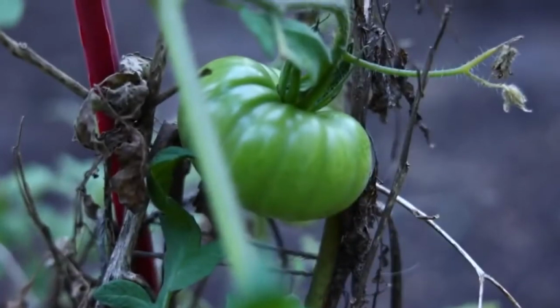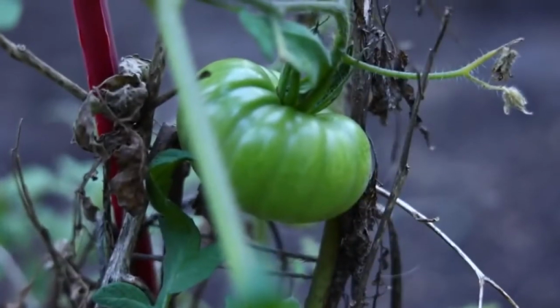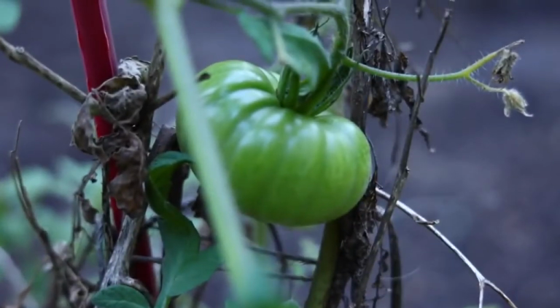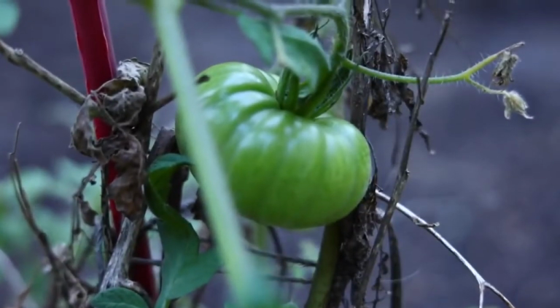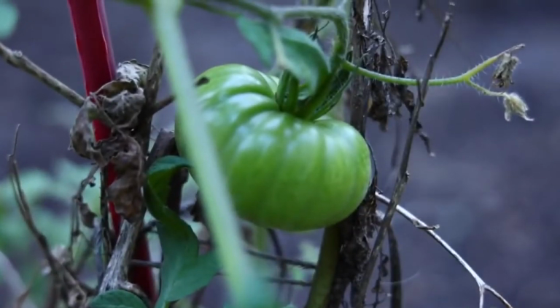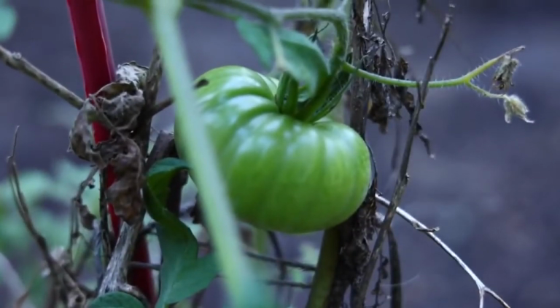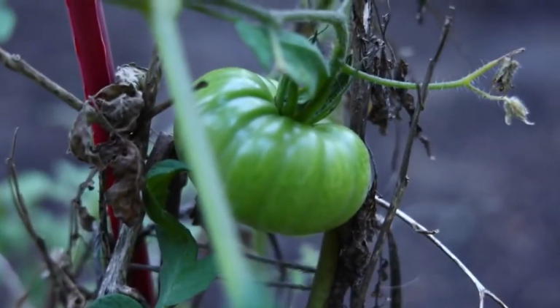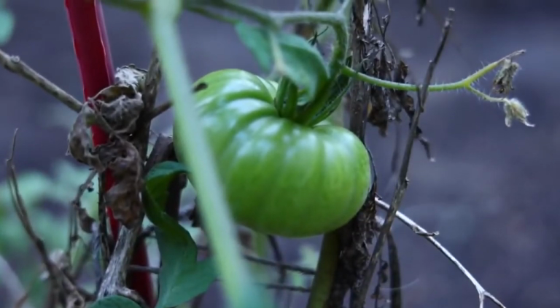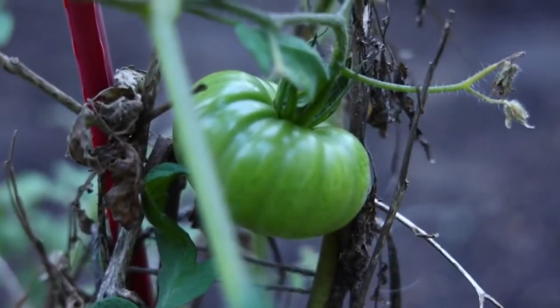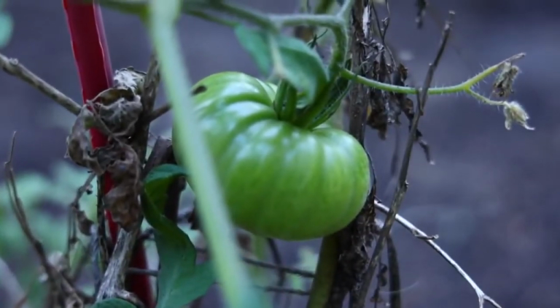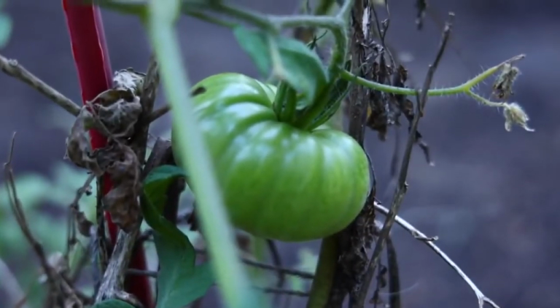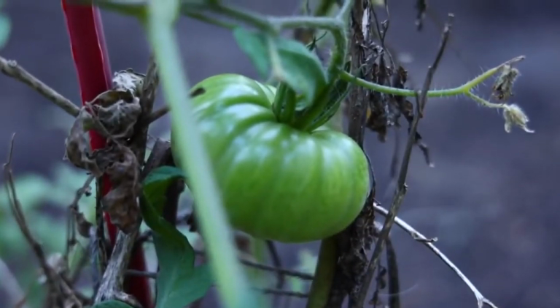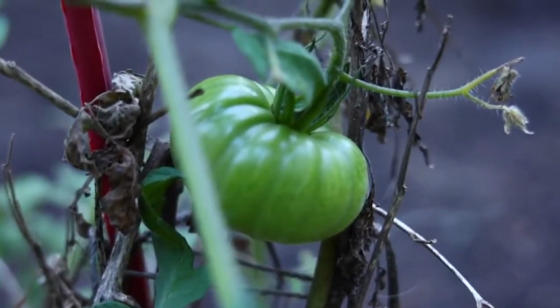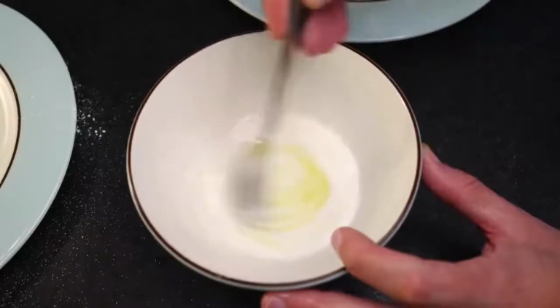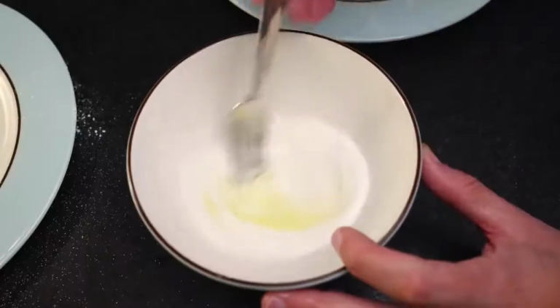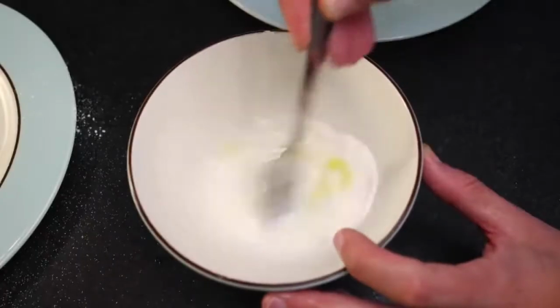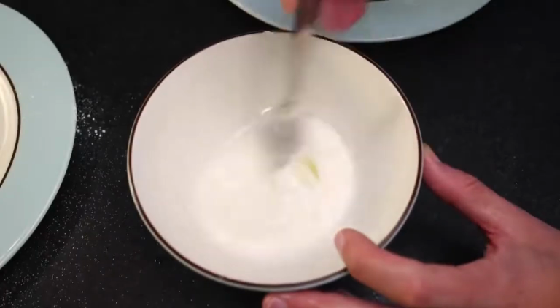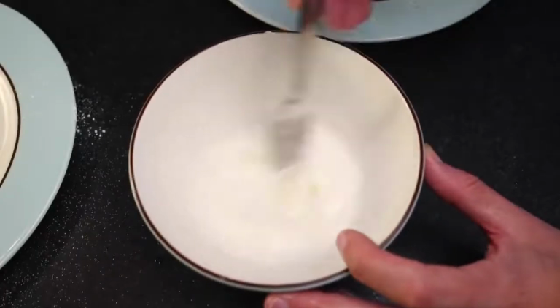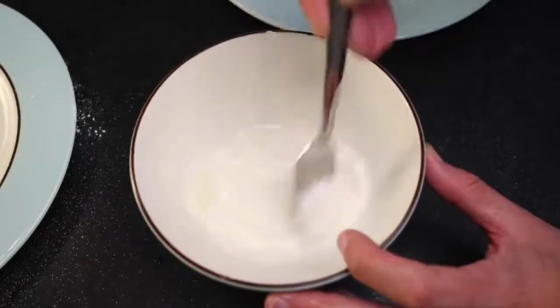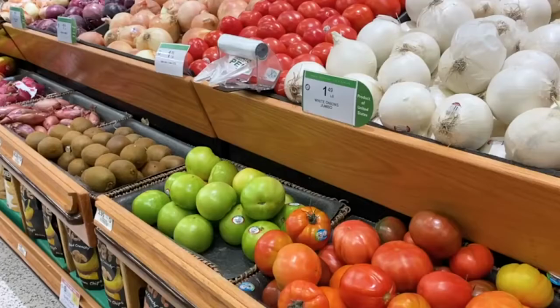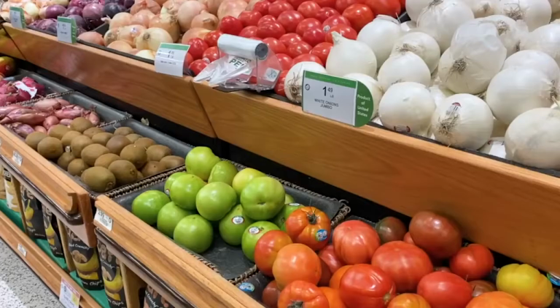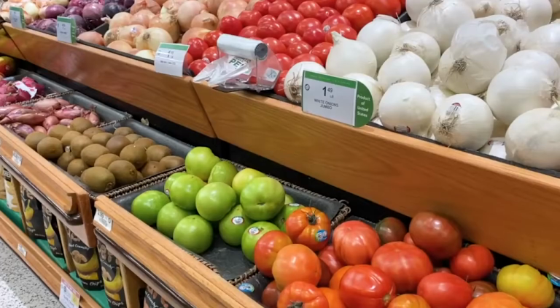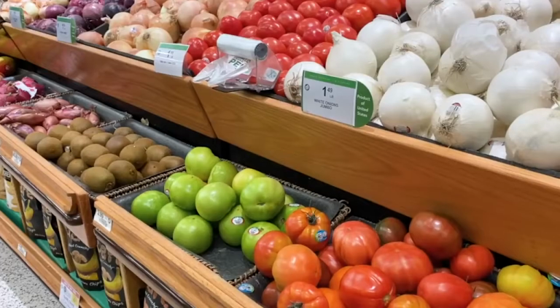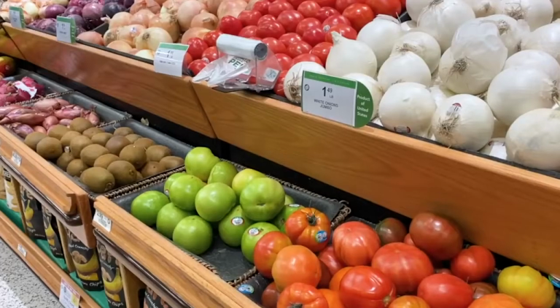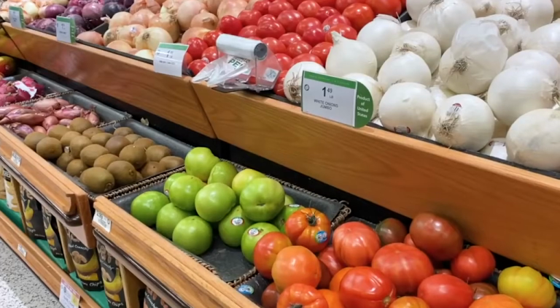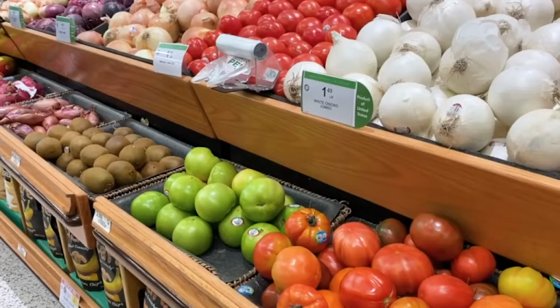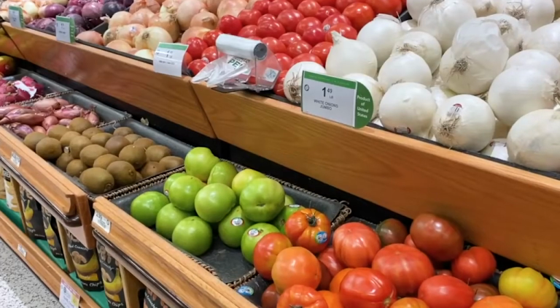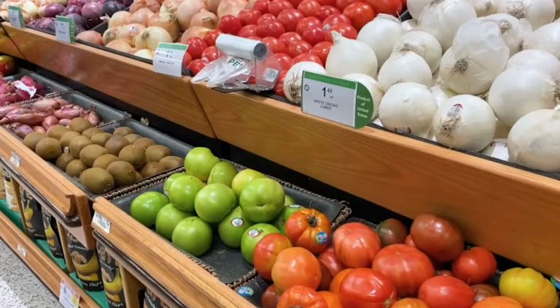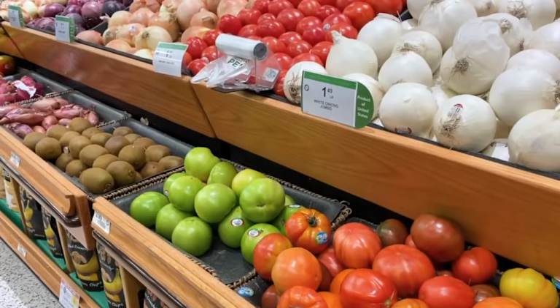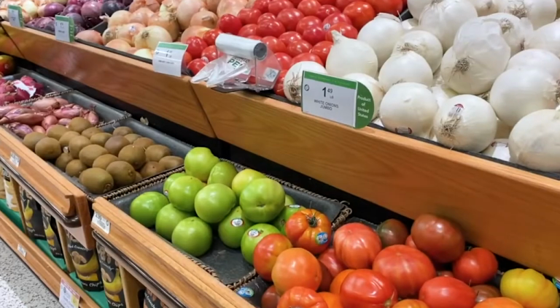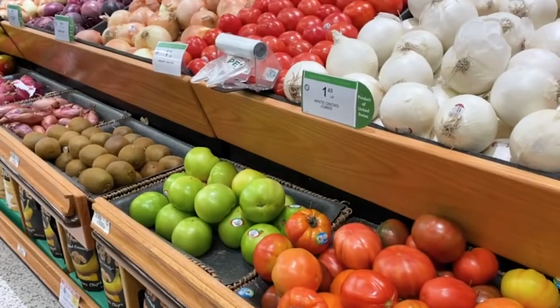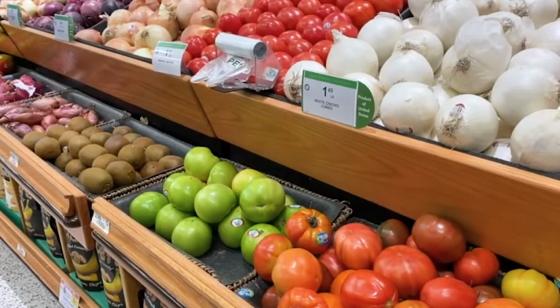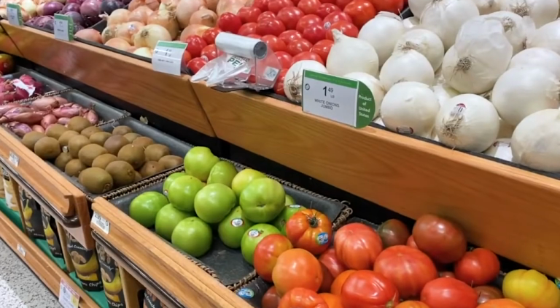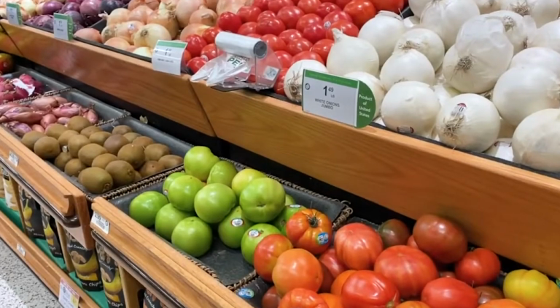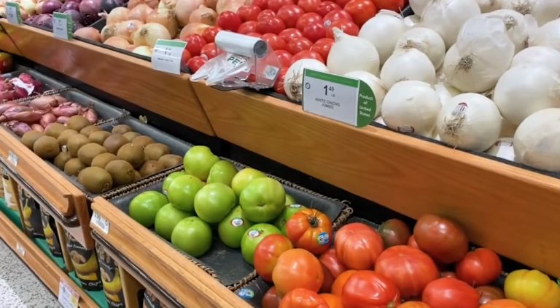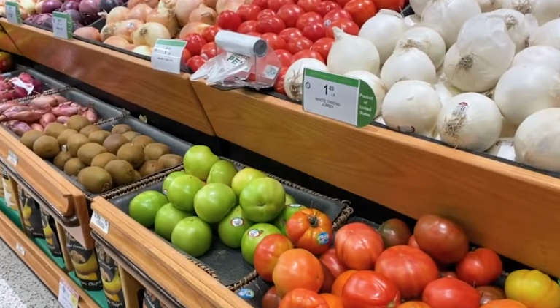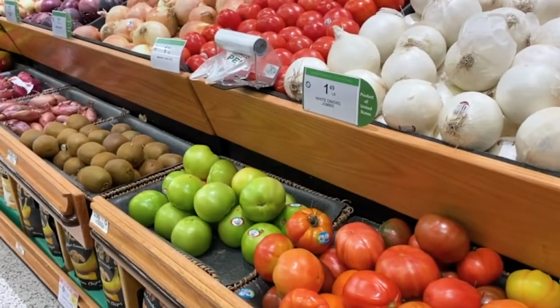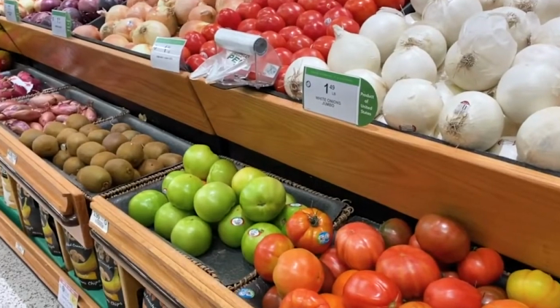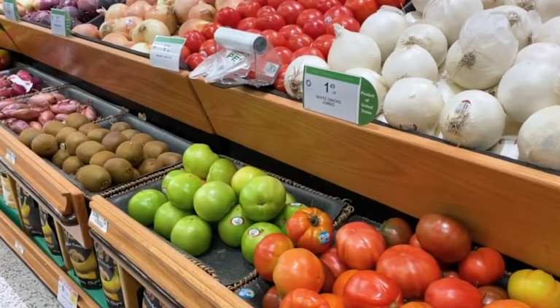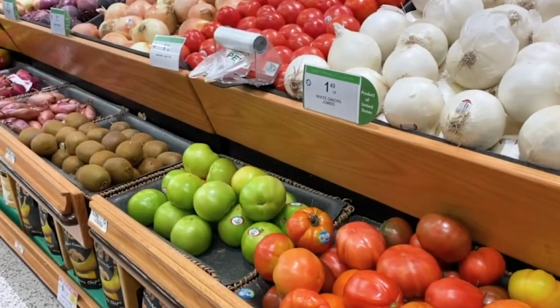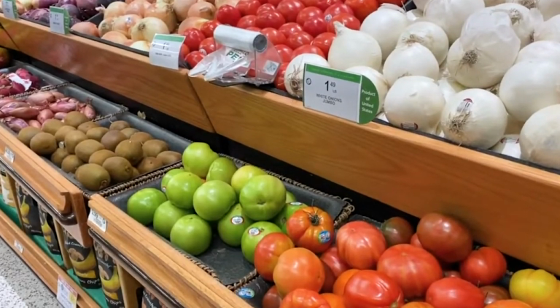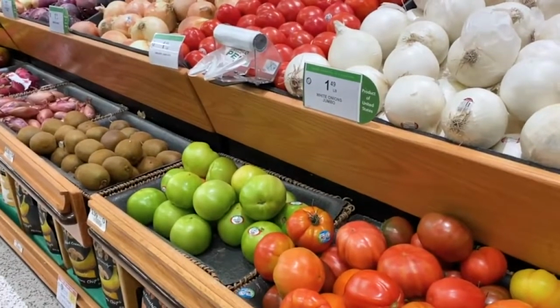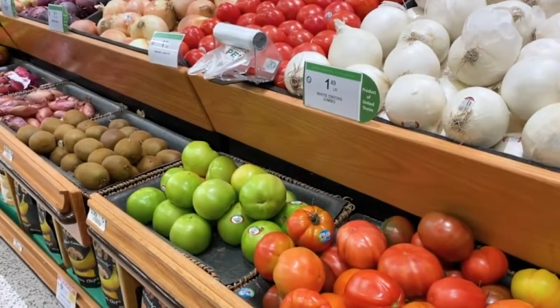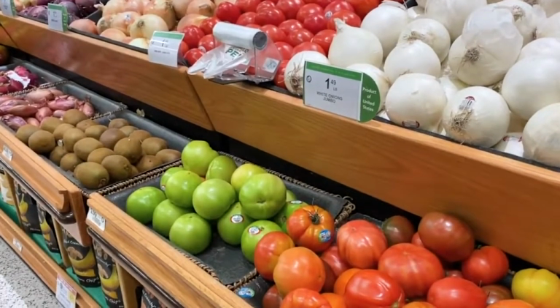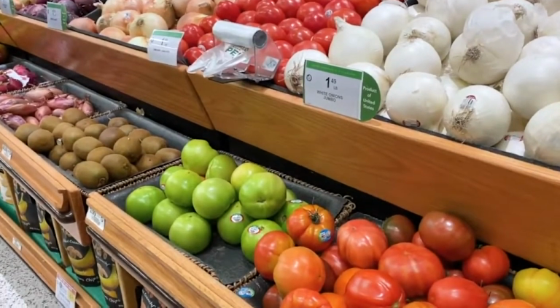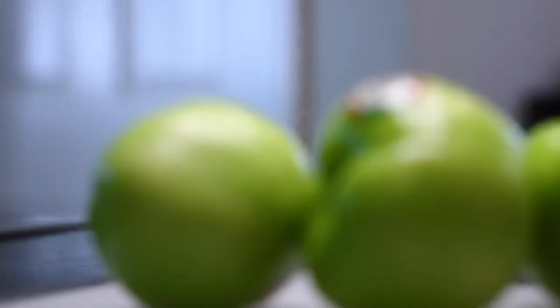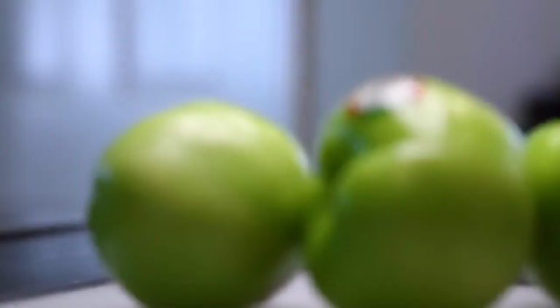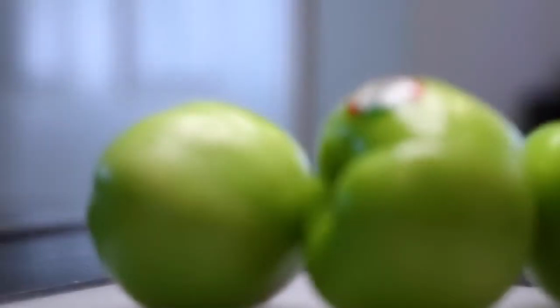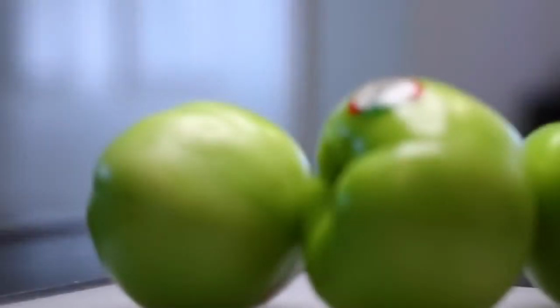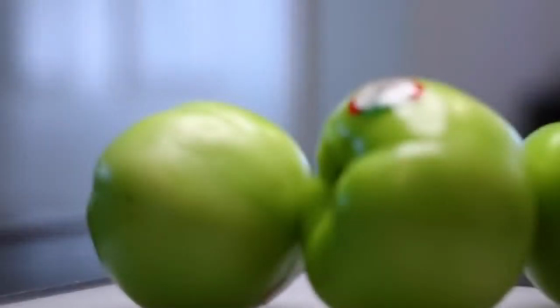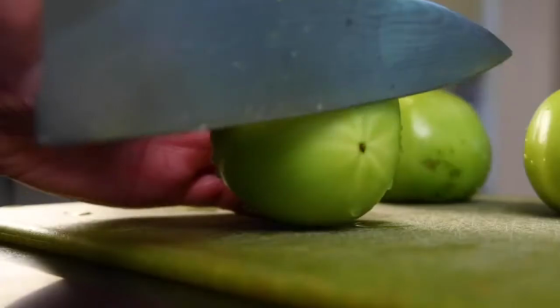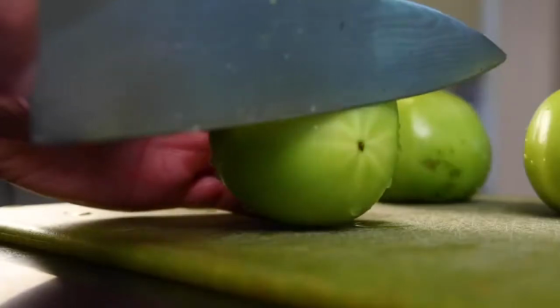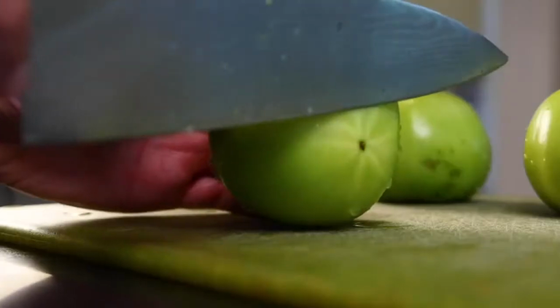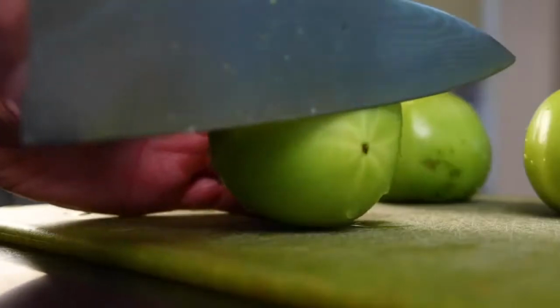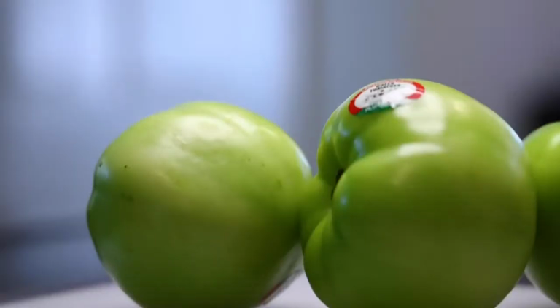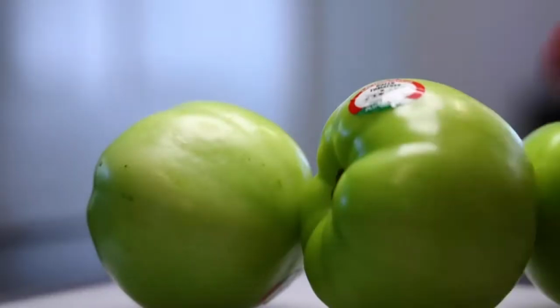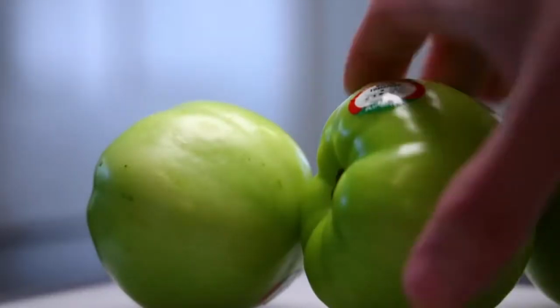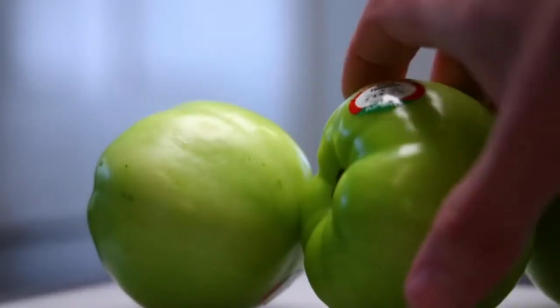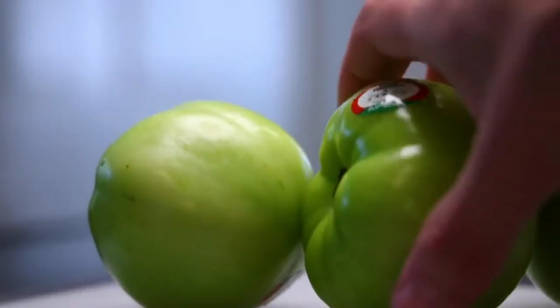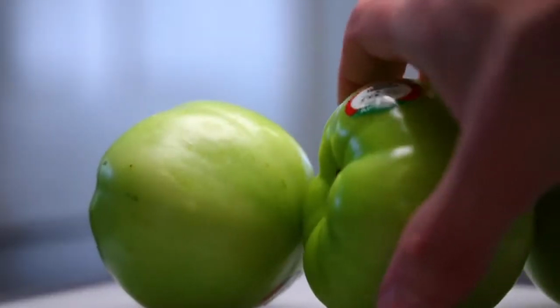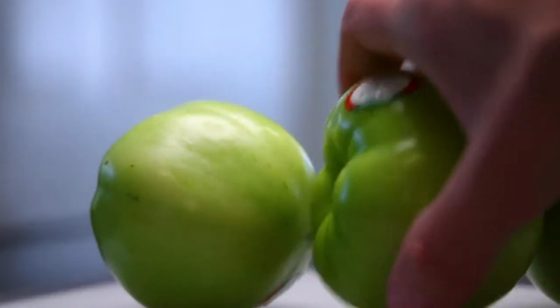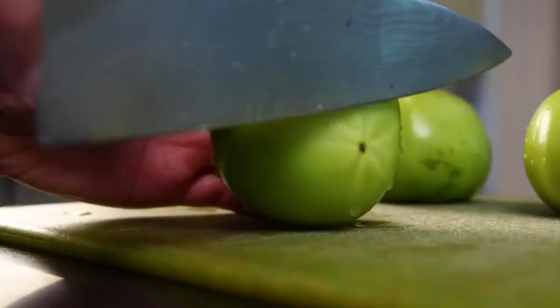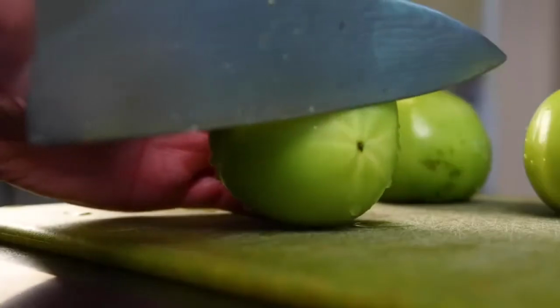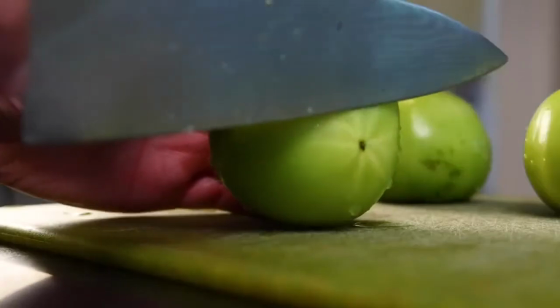Though around here, they sell green tomatoes in the stores all year long, probably for this purpose. Don't confuse them with ripe ones — you could make this with ripe ones.